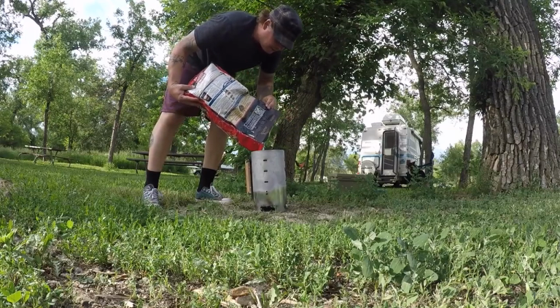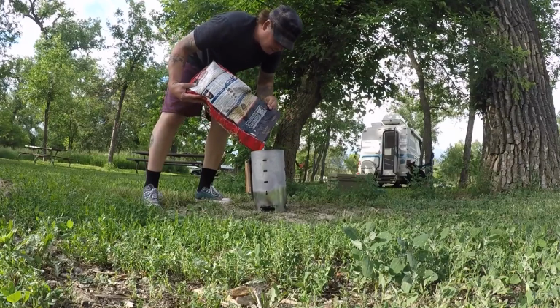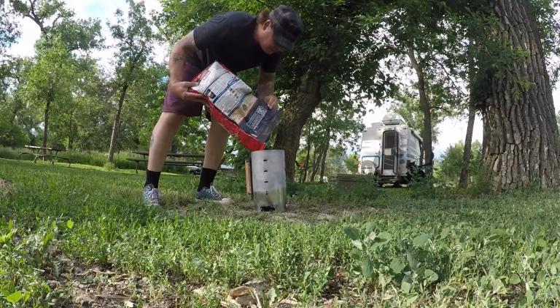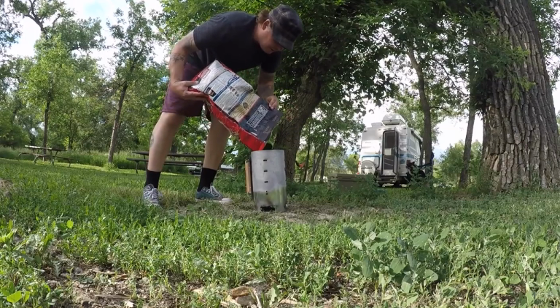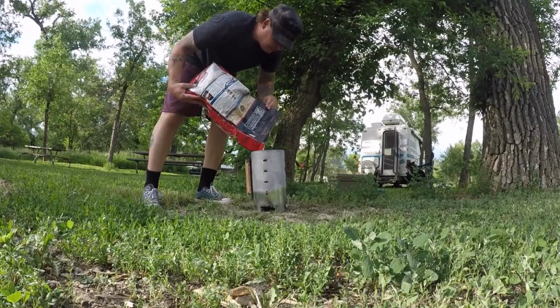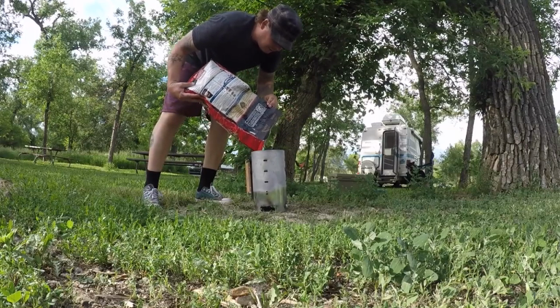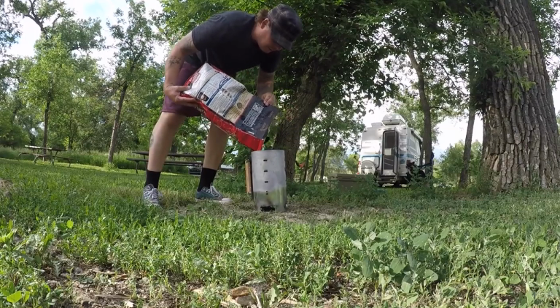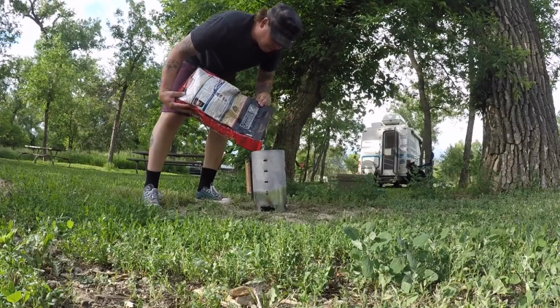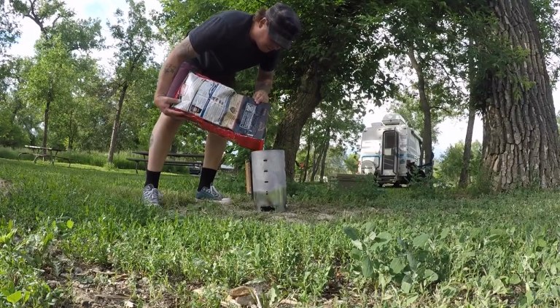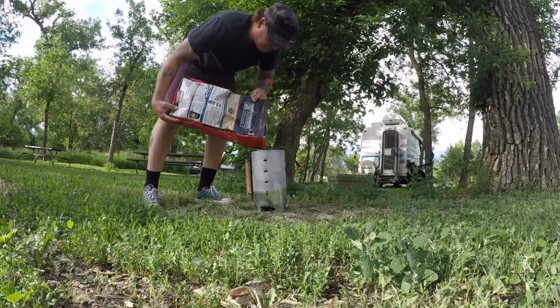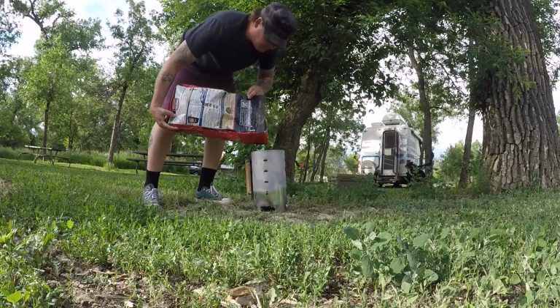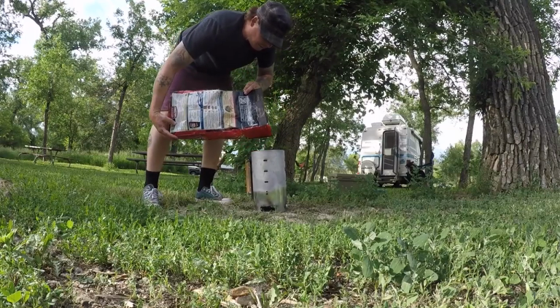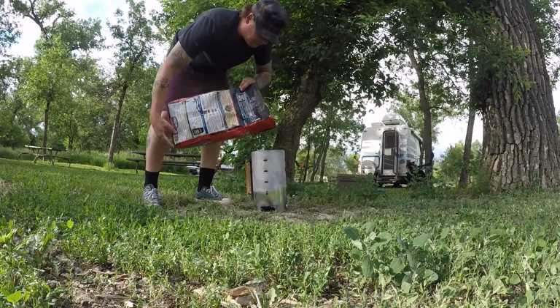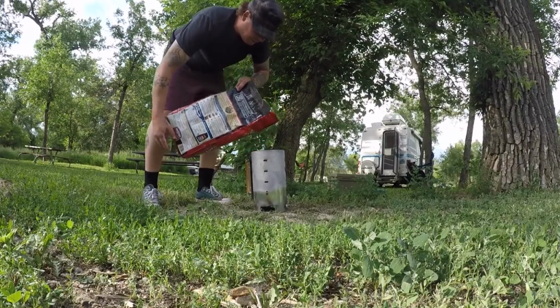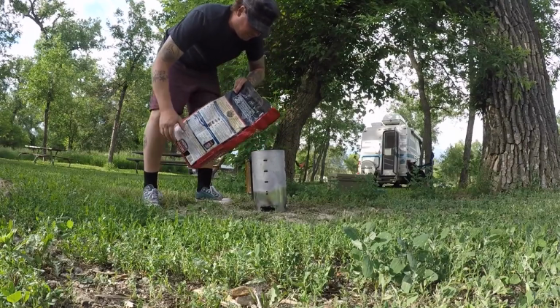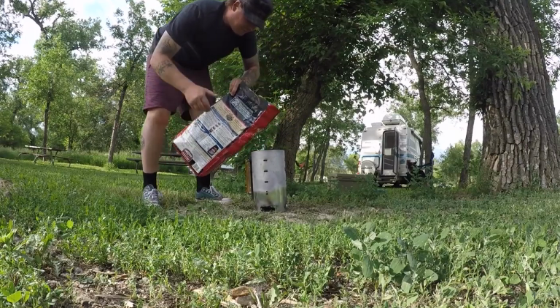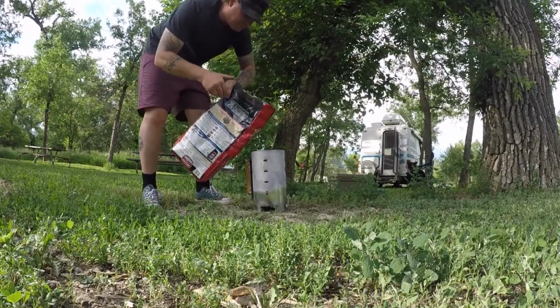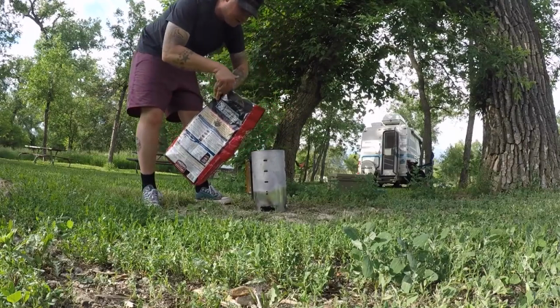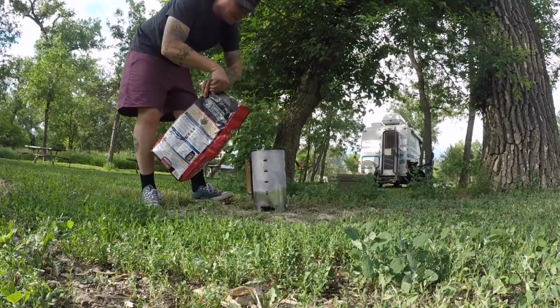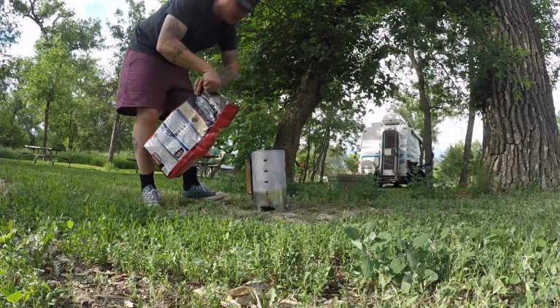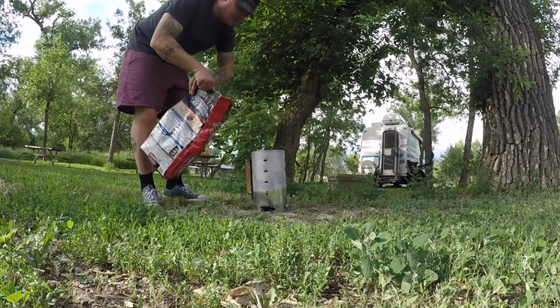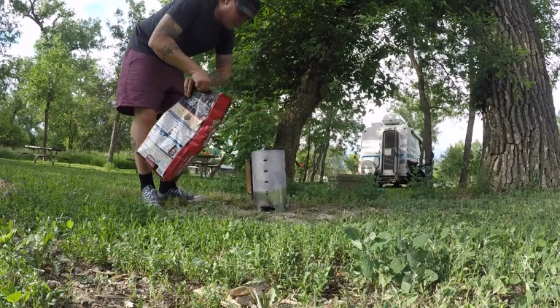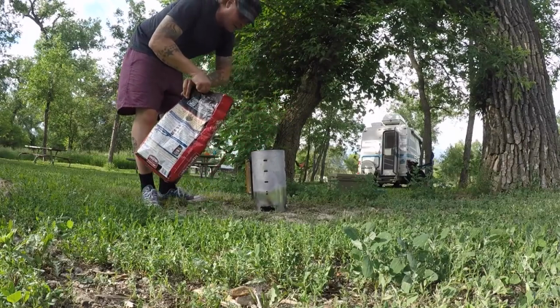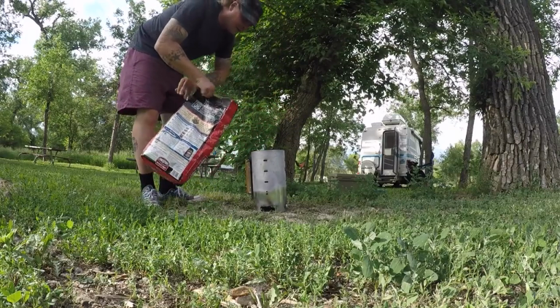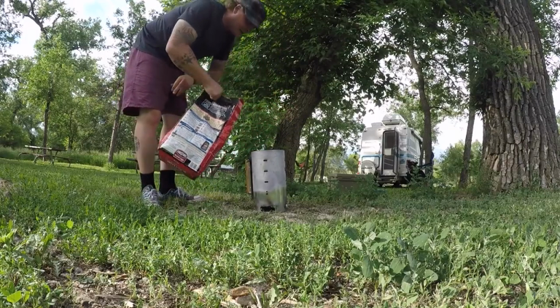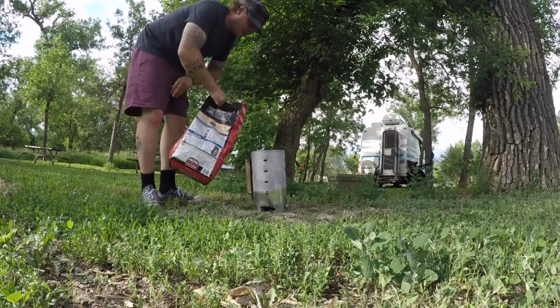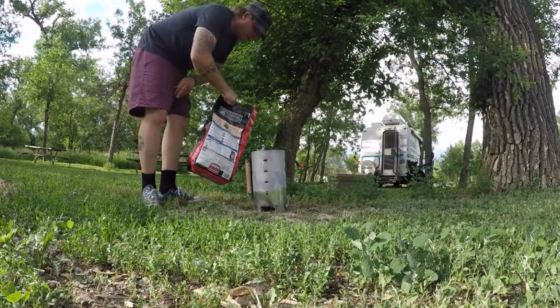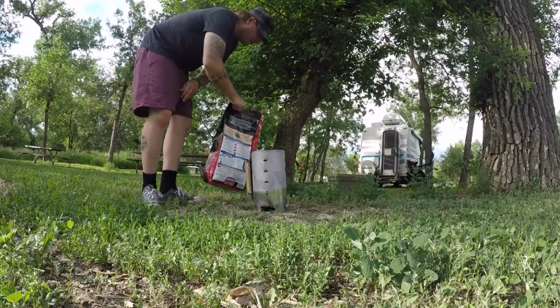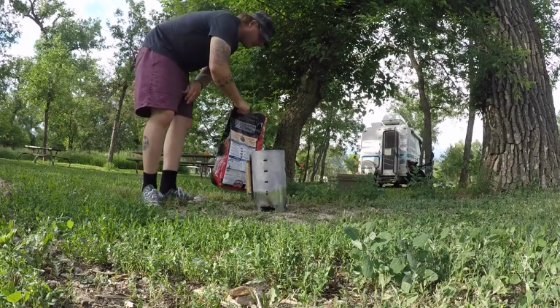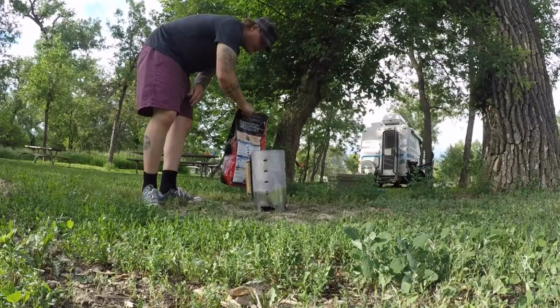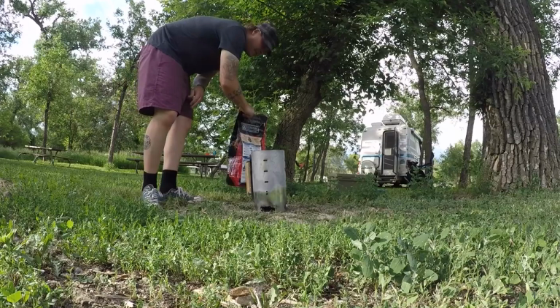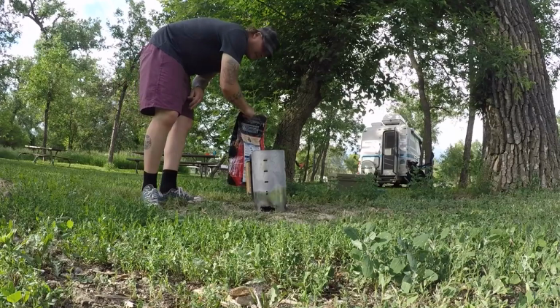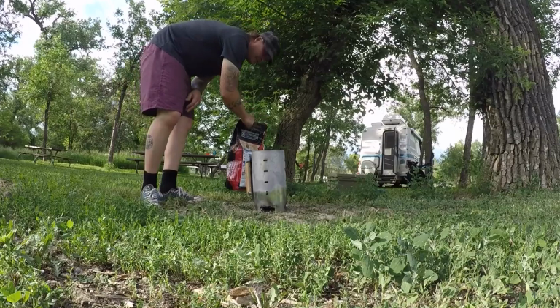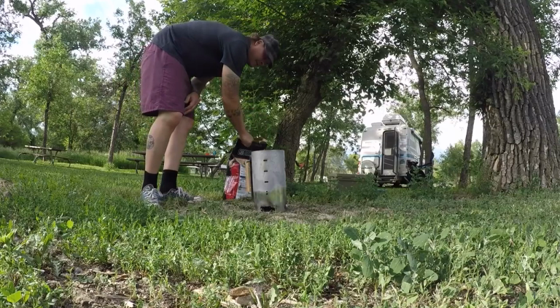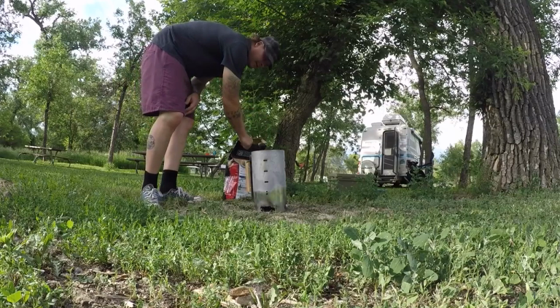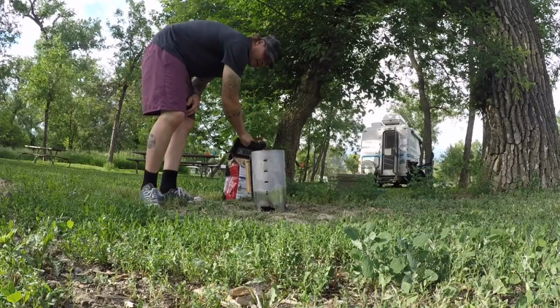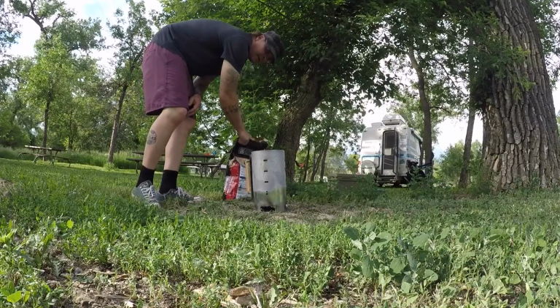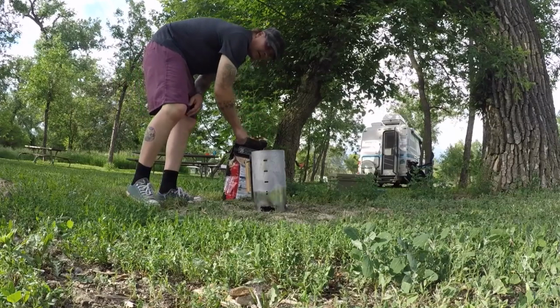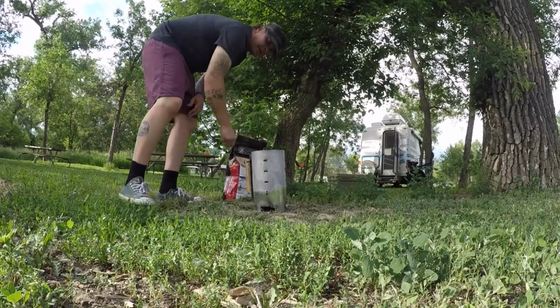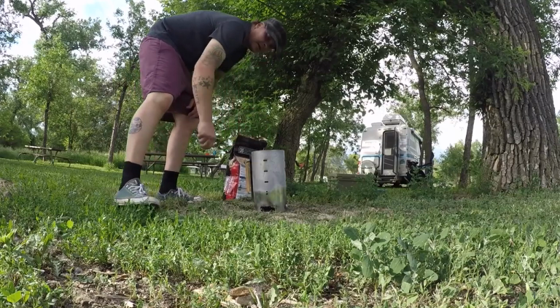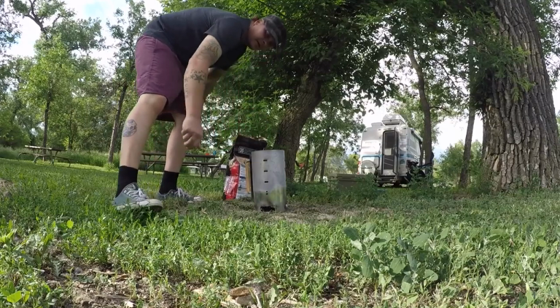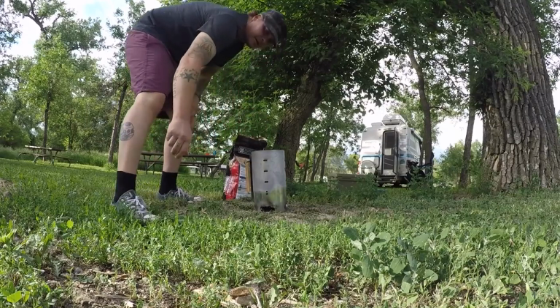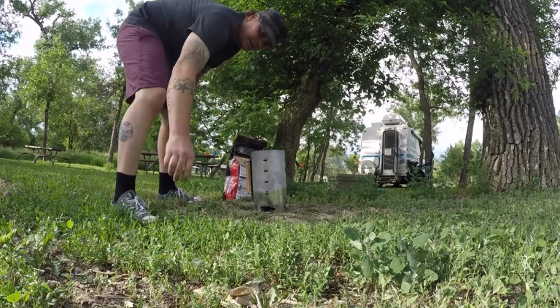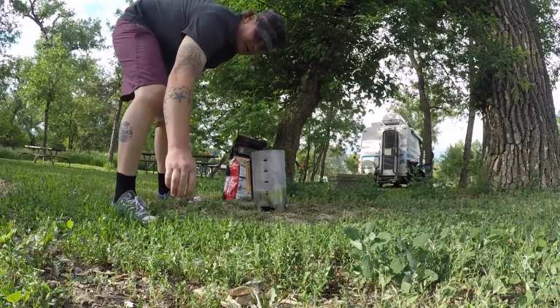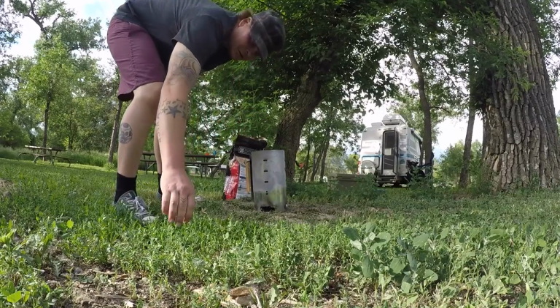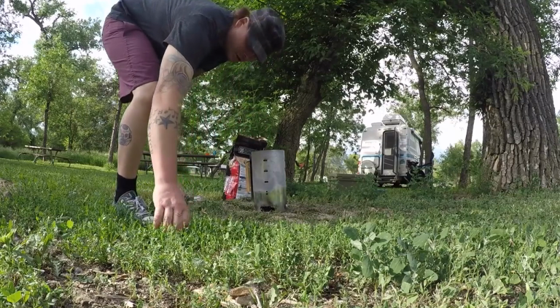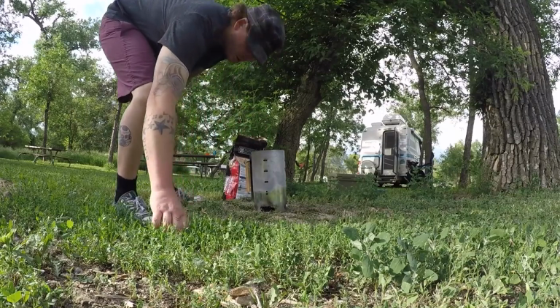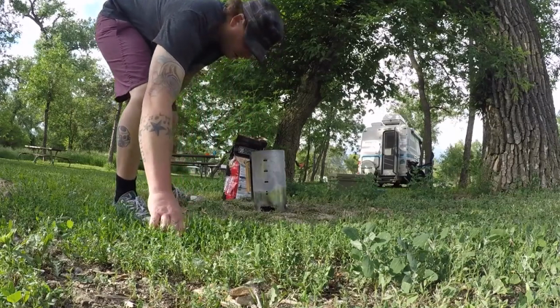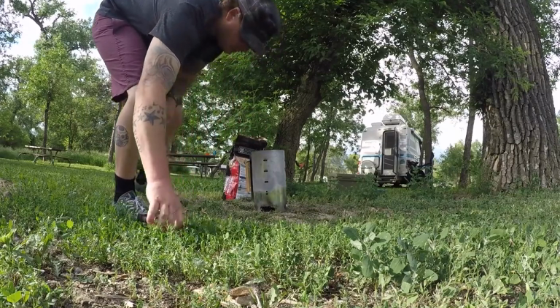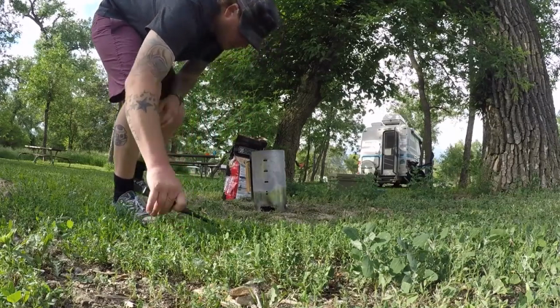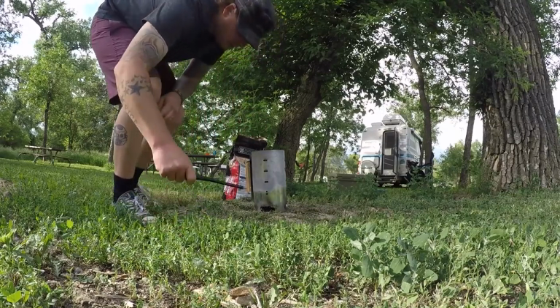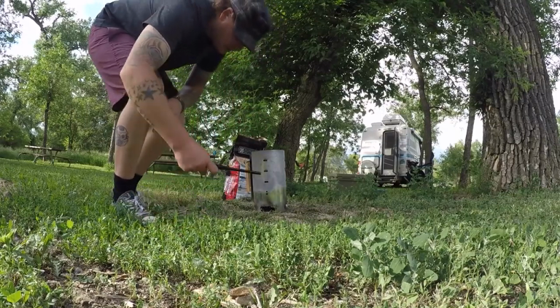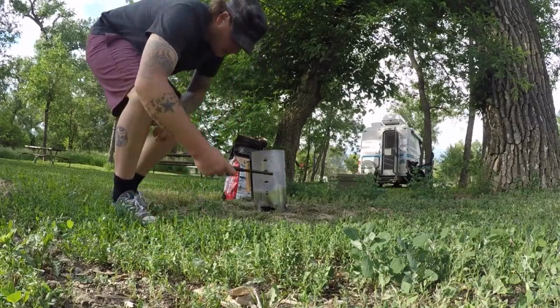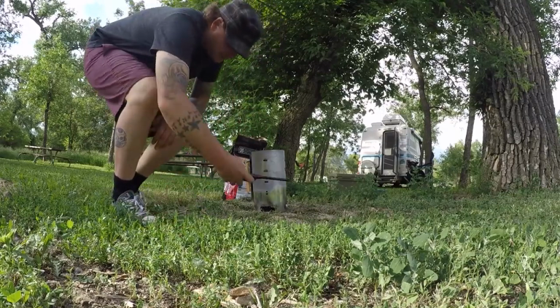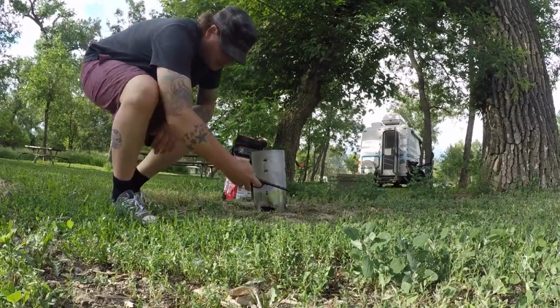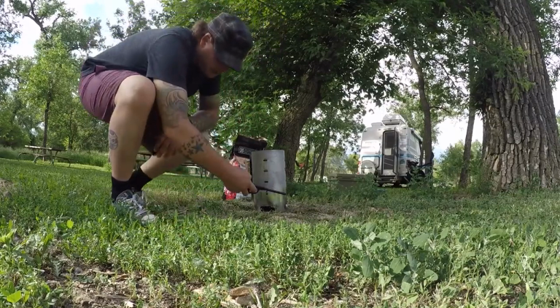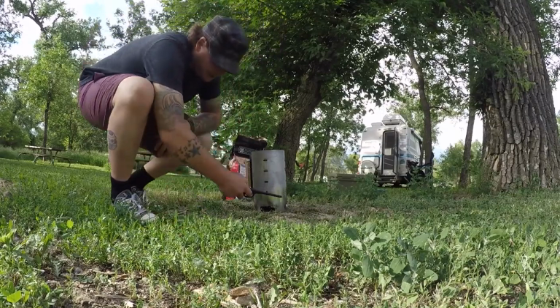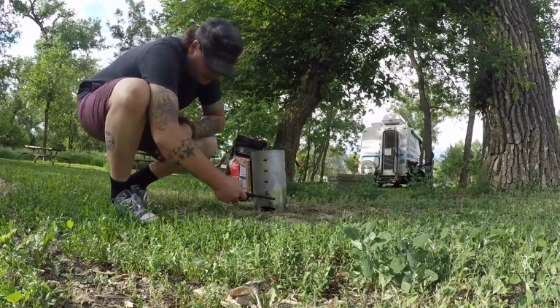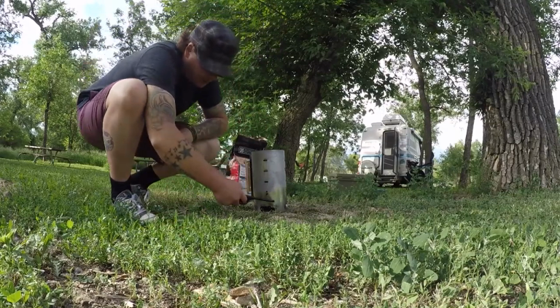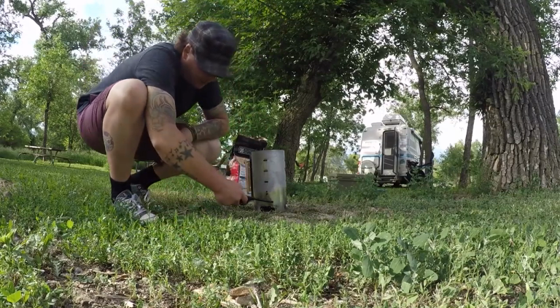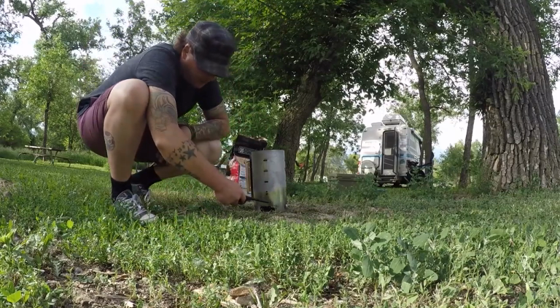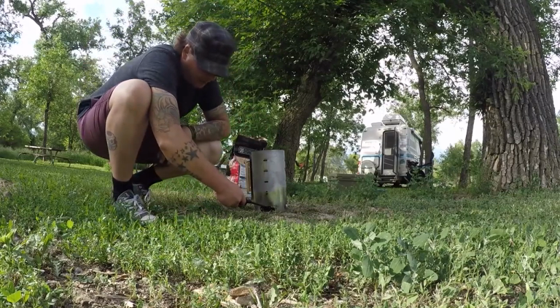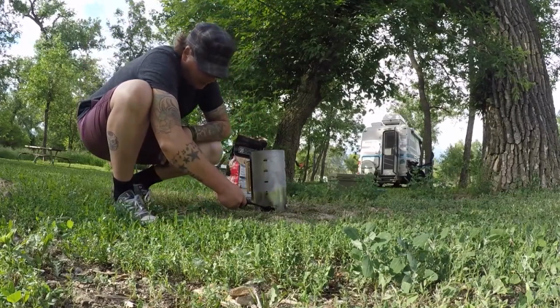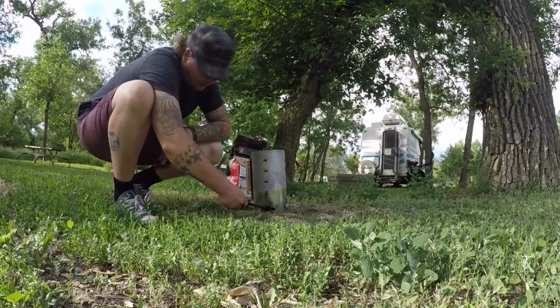I'm going to put about 15 of them in there. Then I just start this up — light the paper down here.